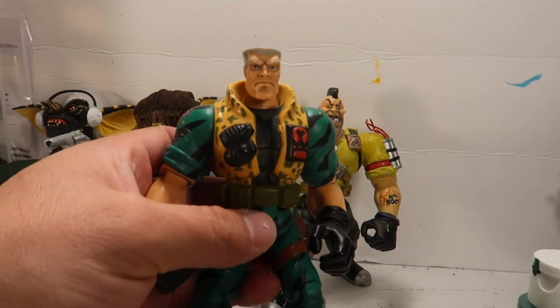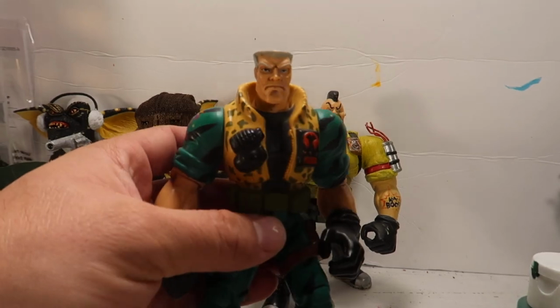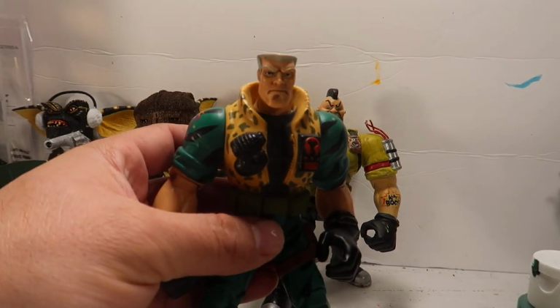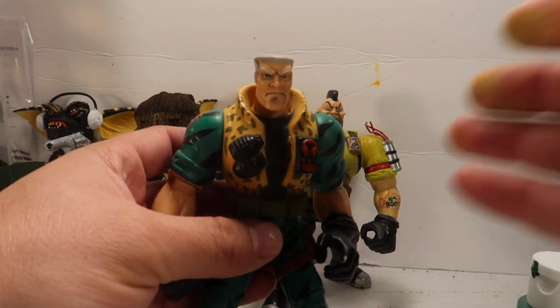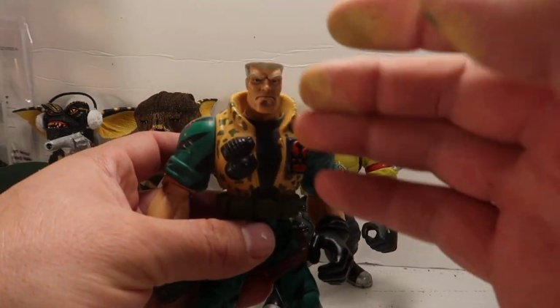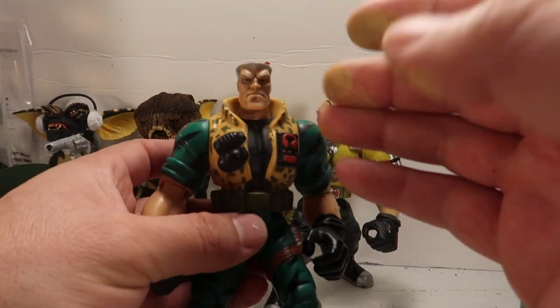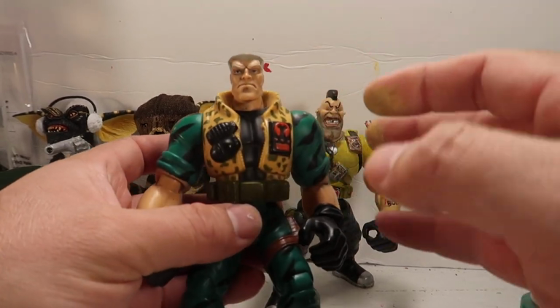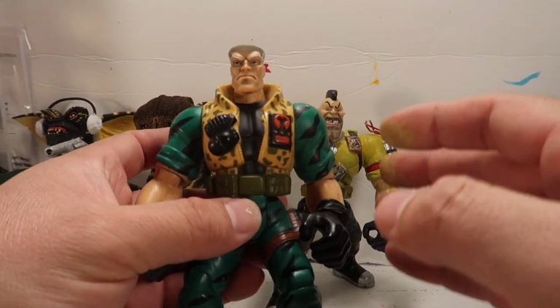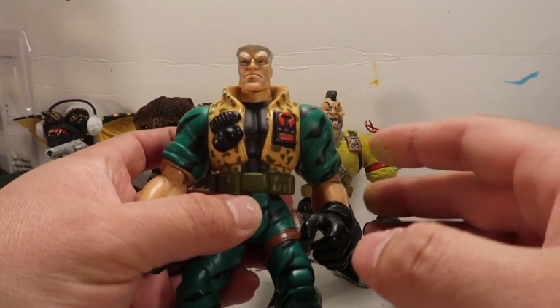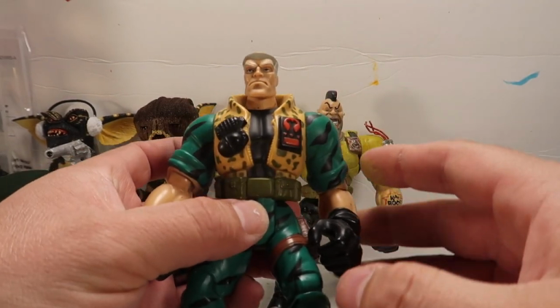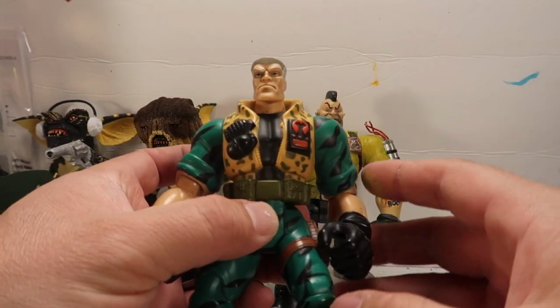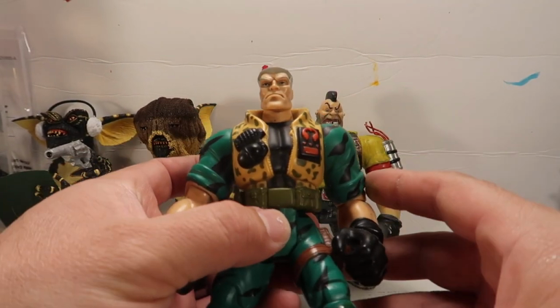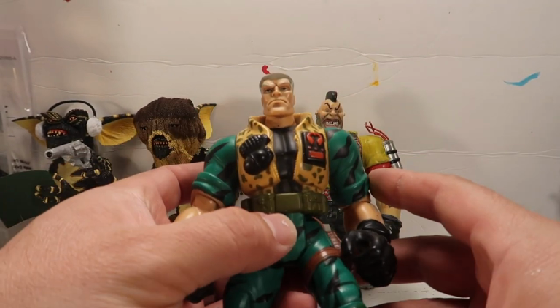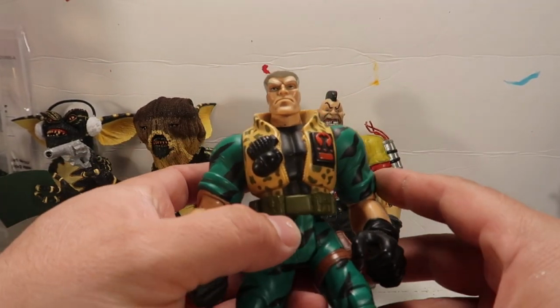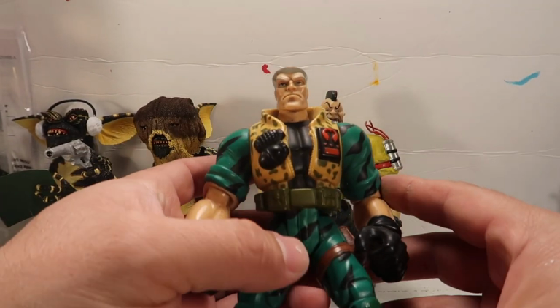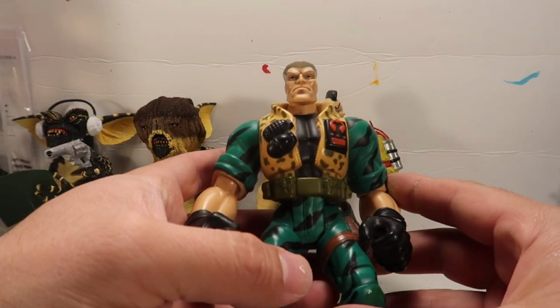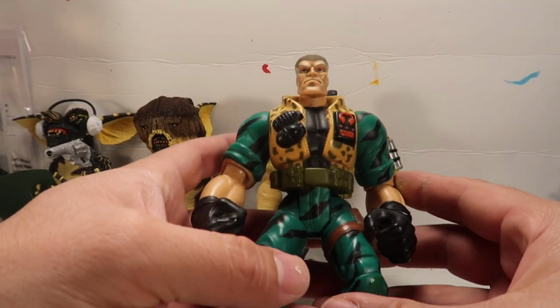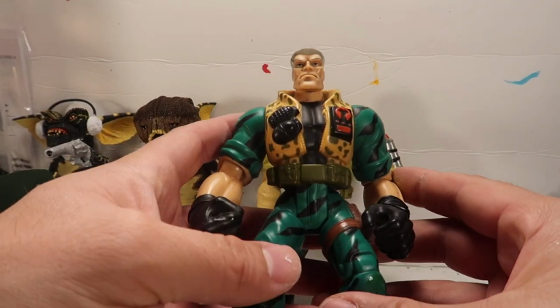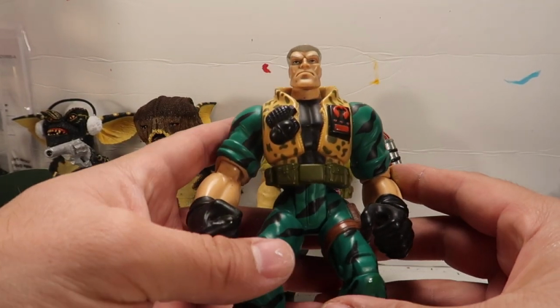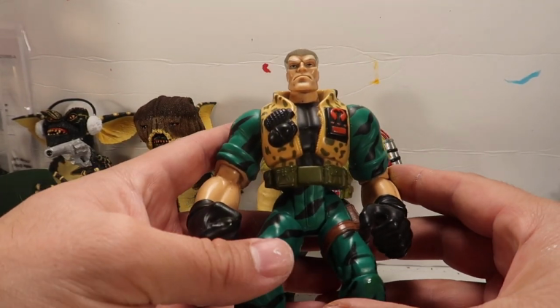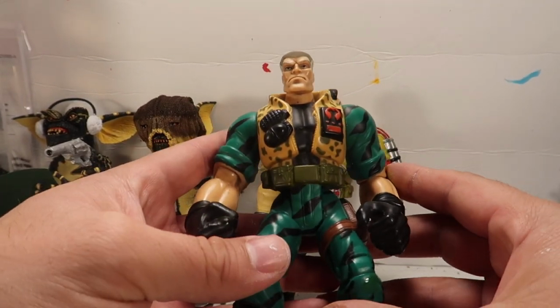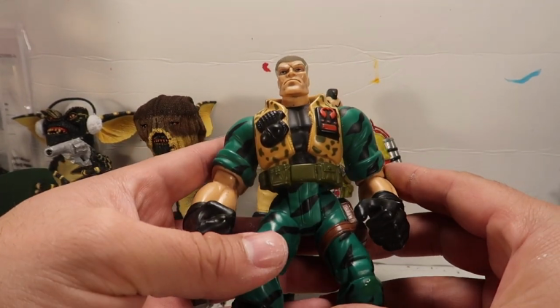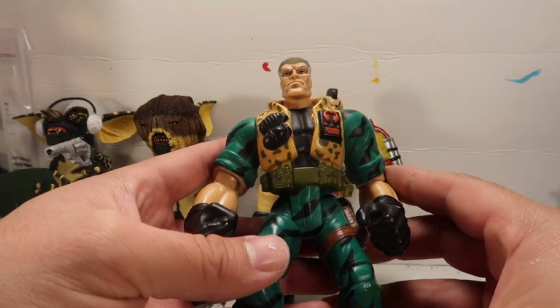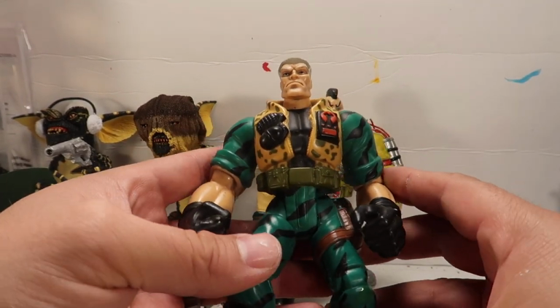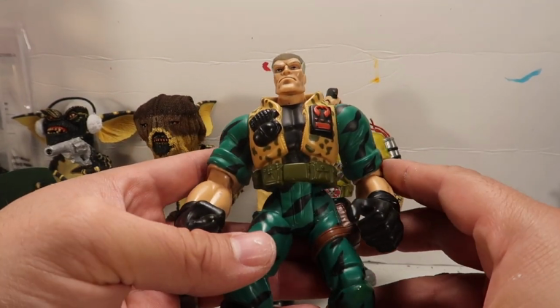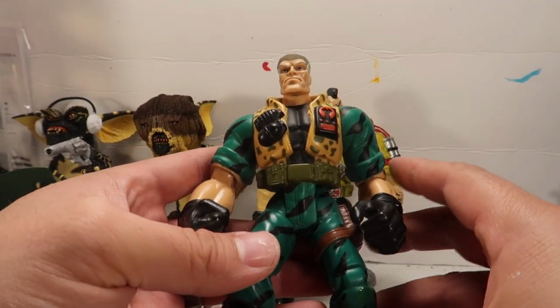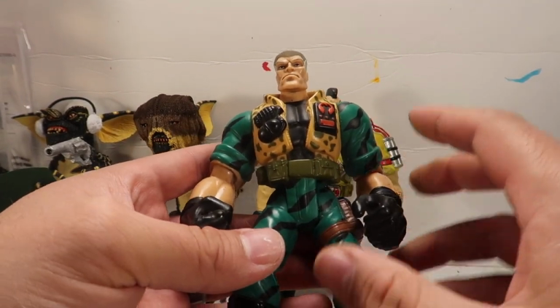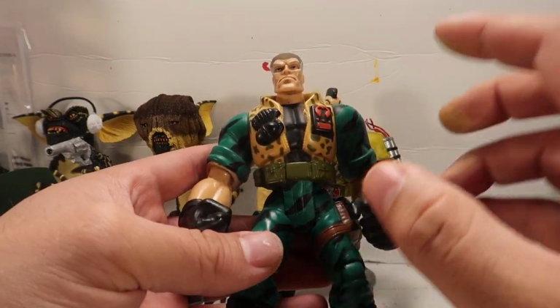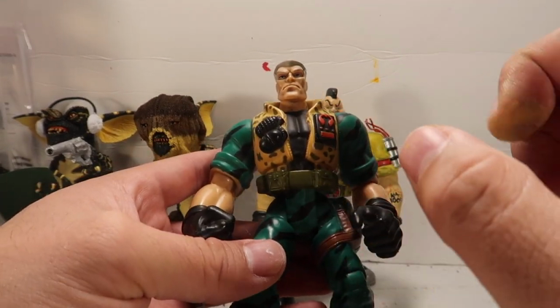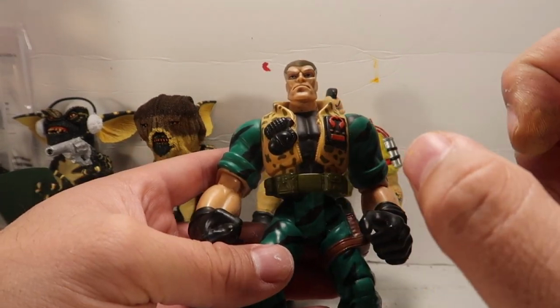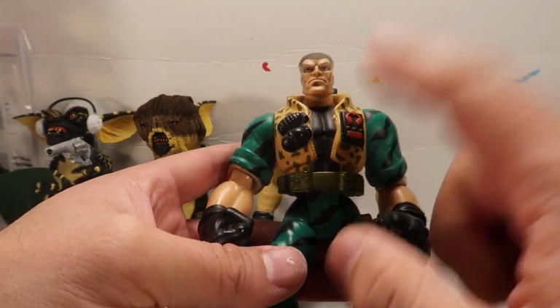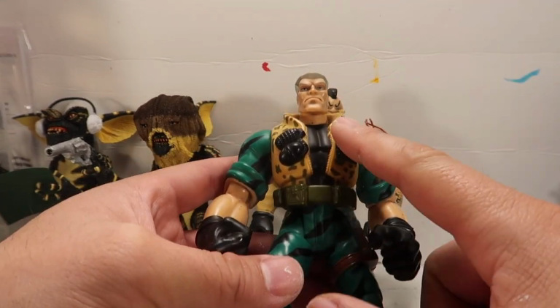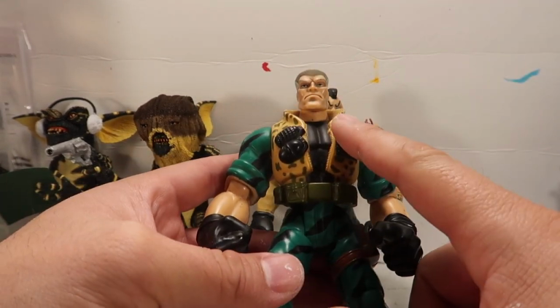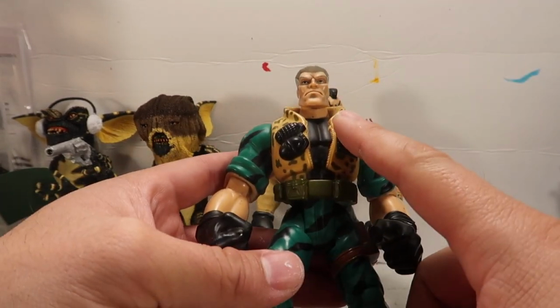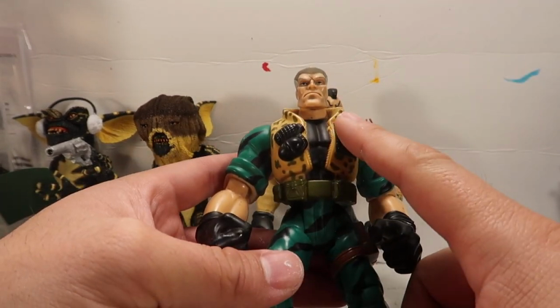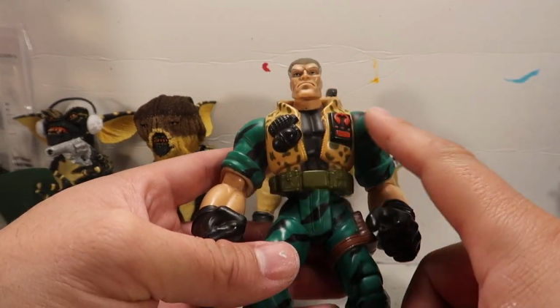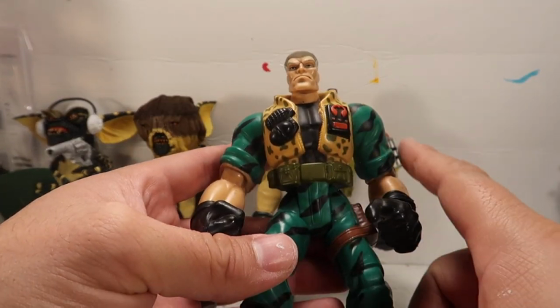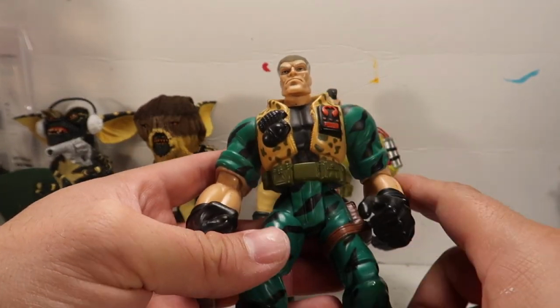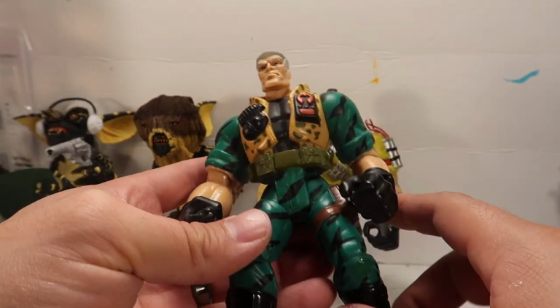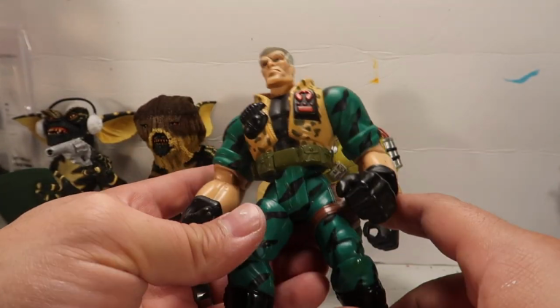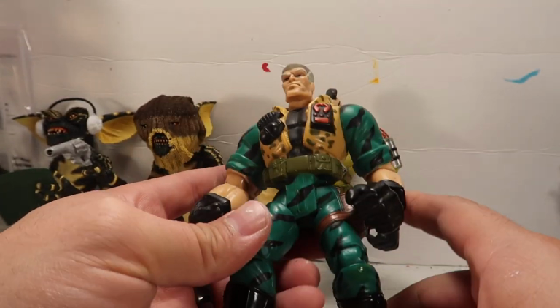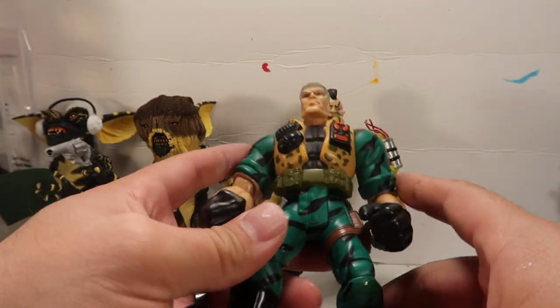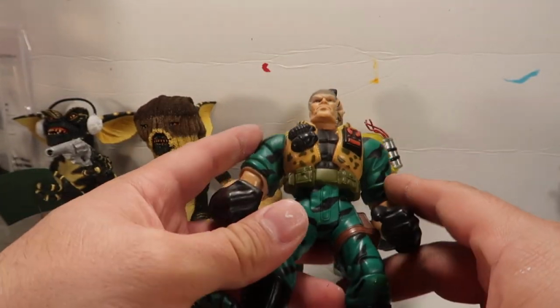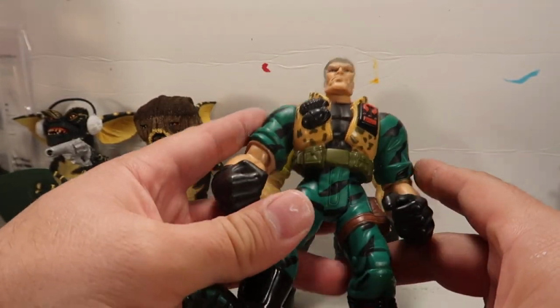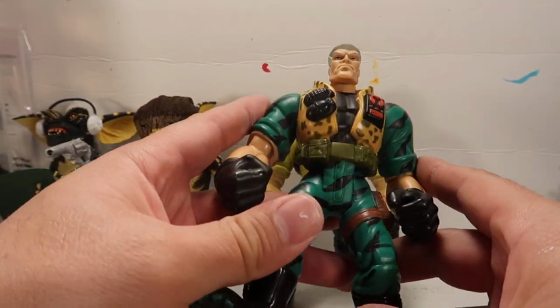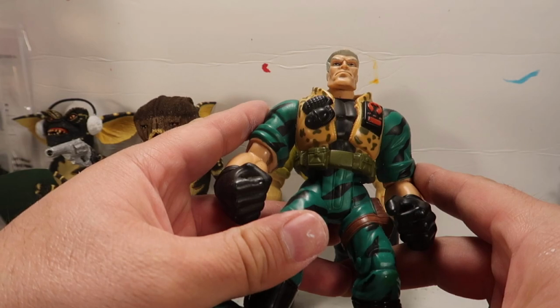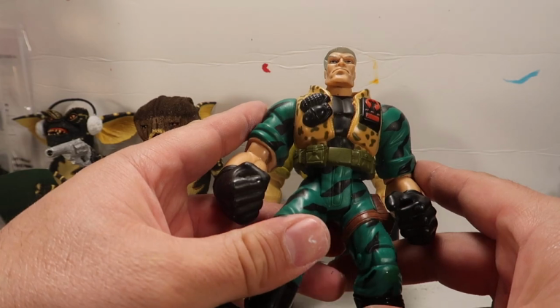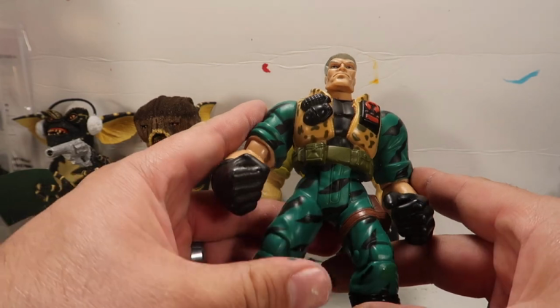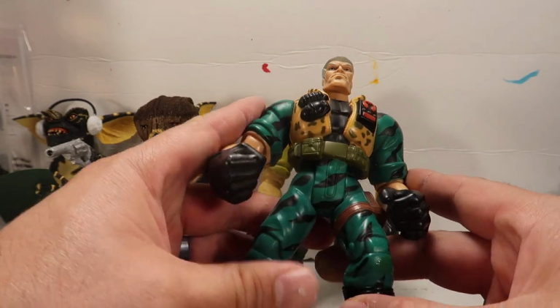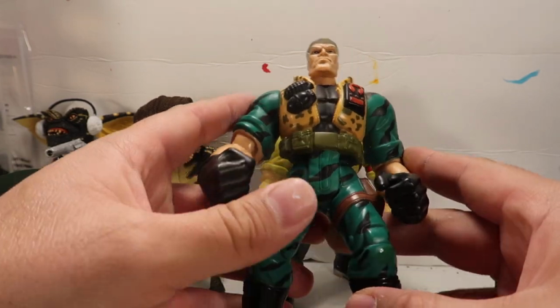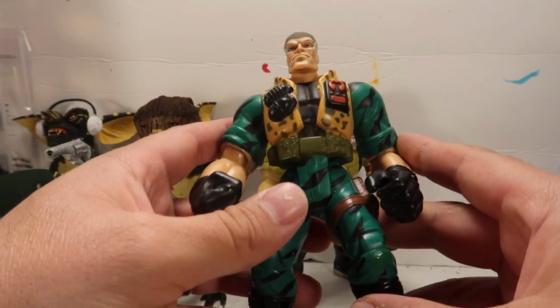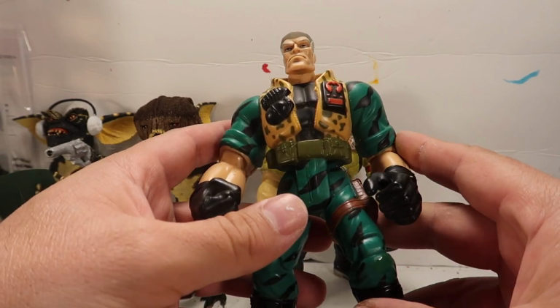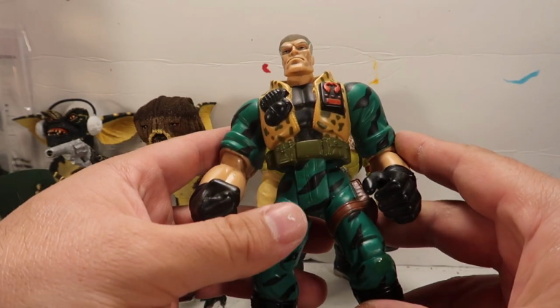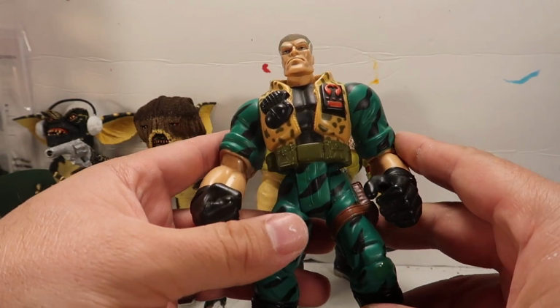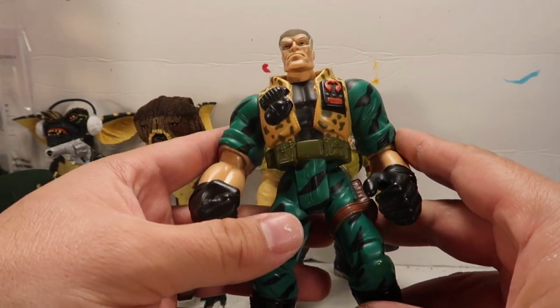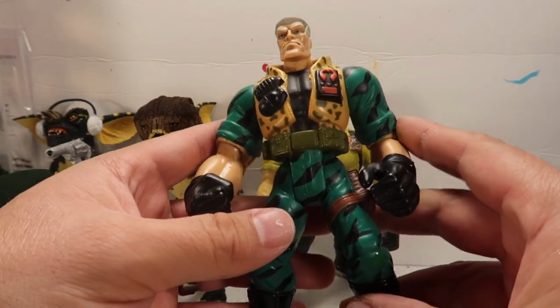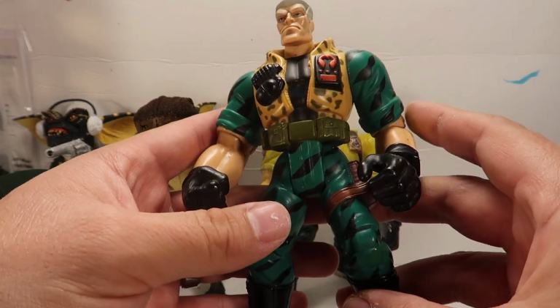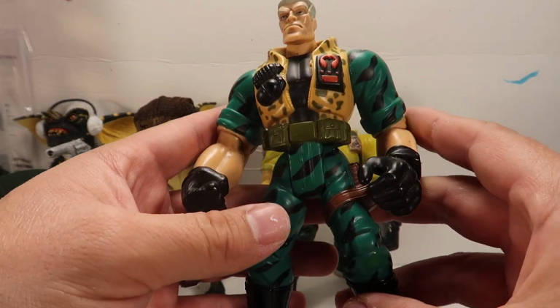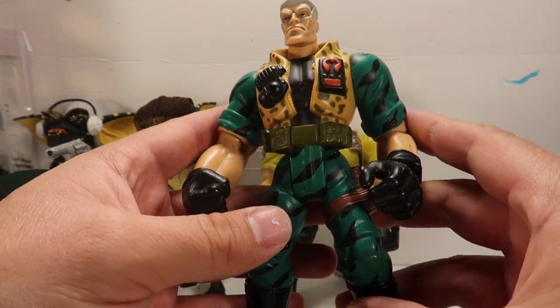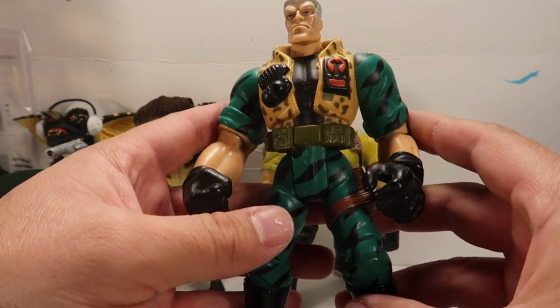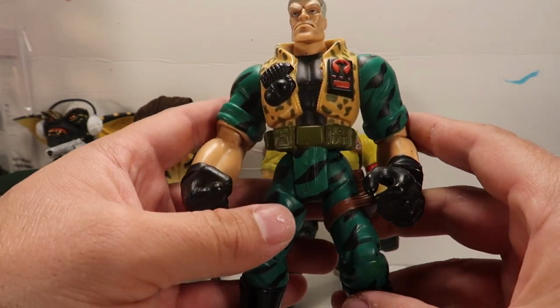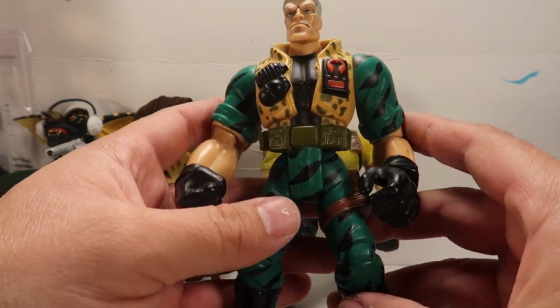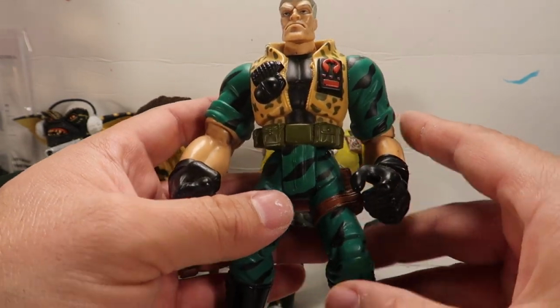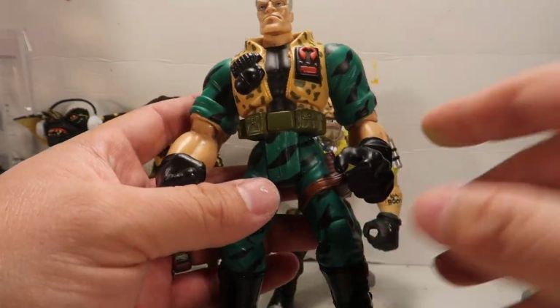Hey guys, welcome to another episode of Recreating. Today we're going to repaint Chip Hazard from Small Soldiers. Stay tuned.